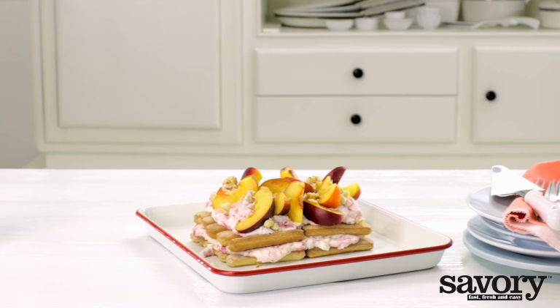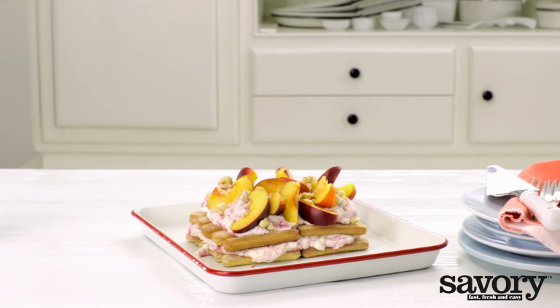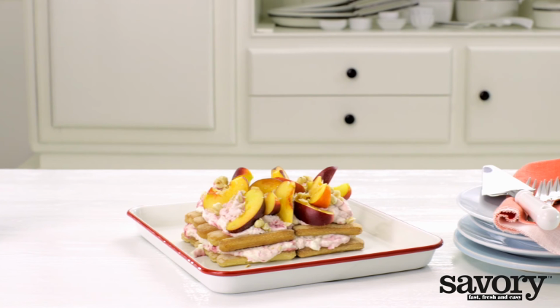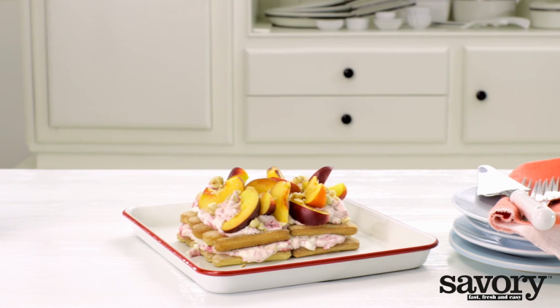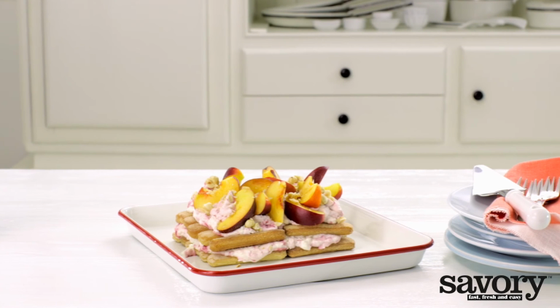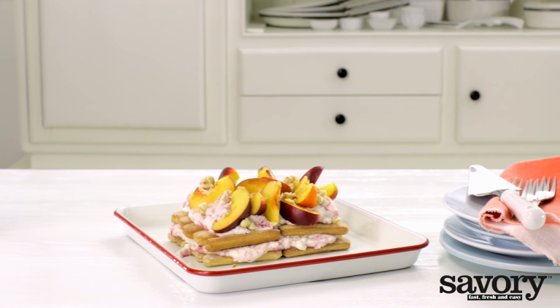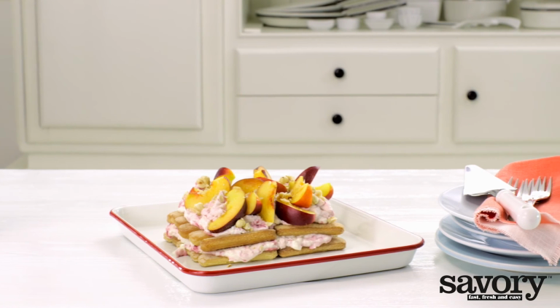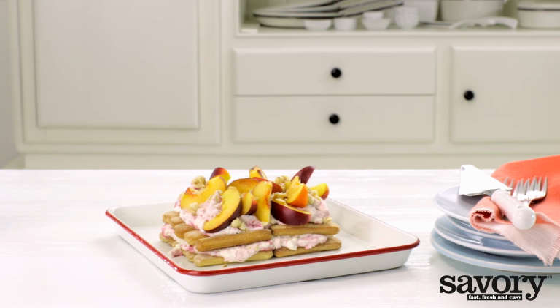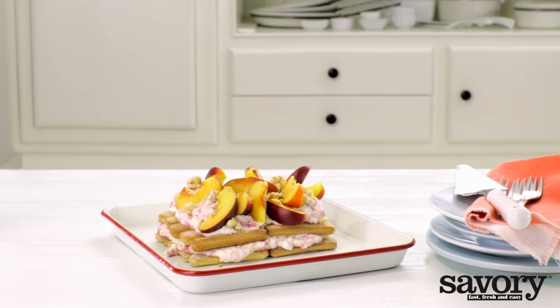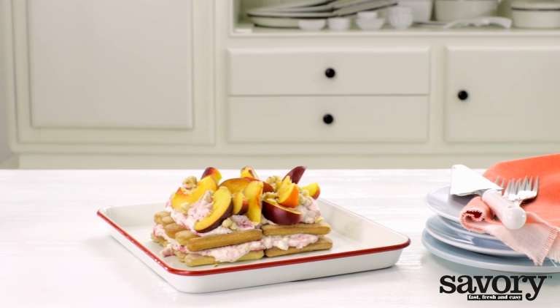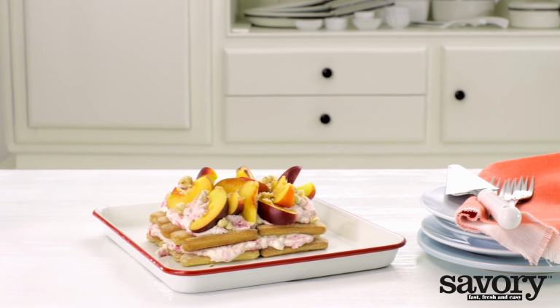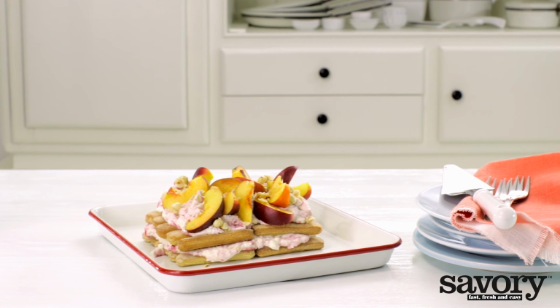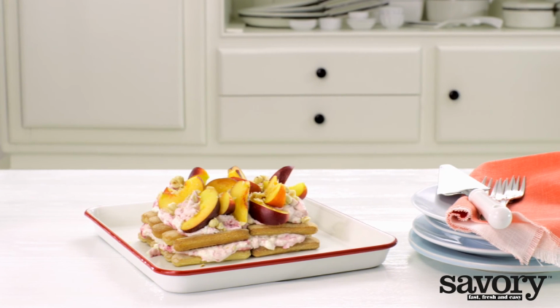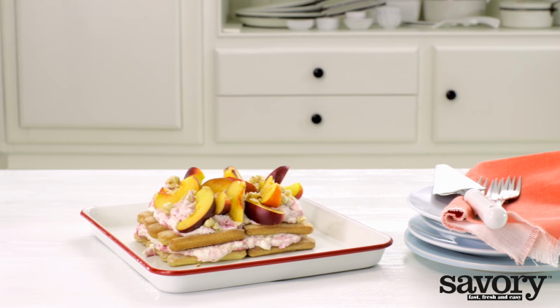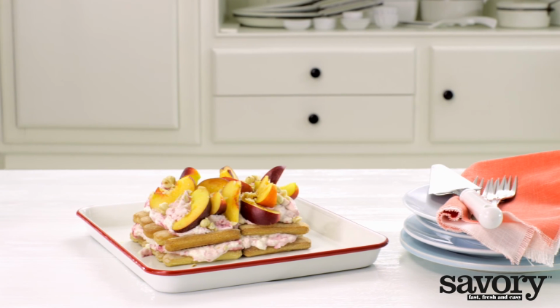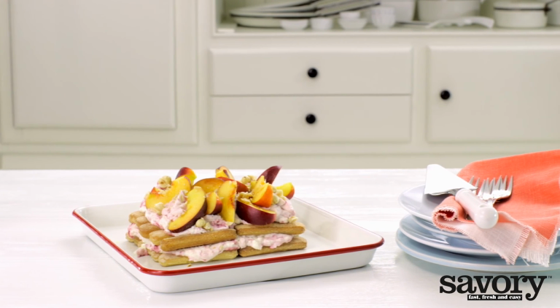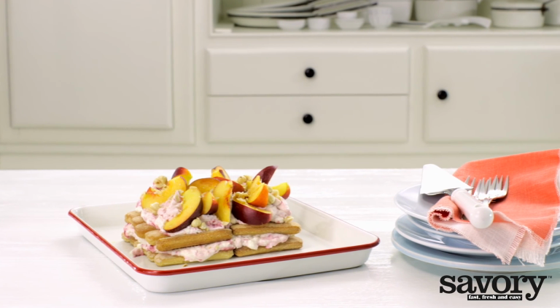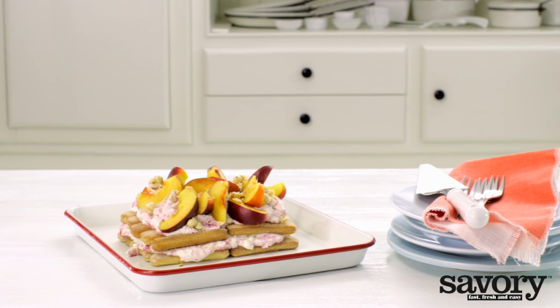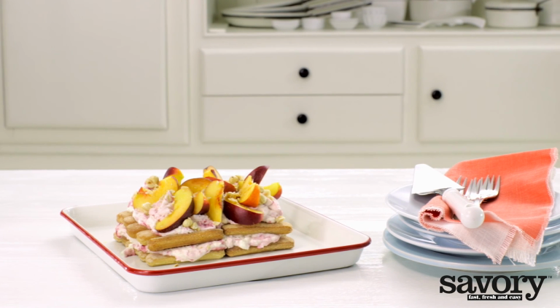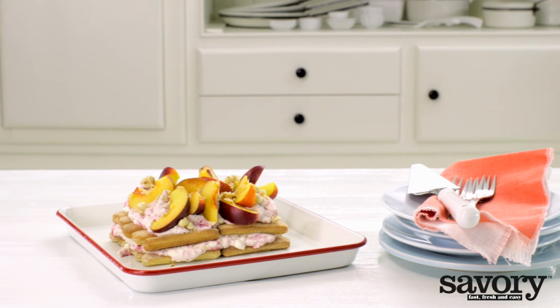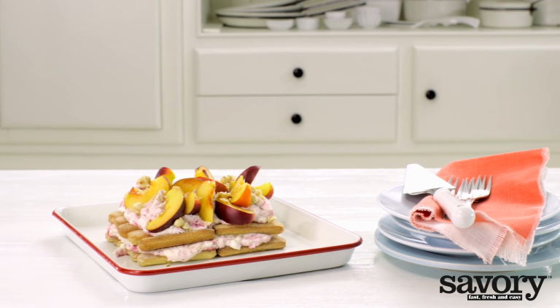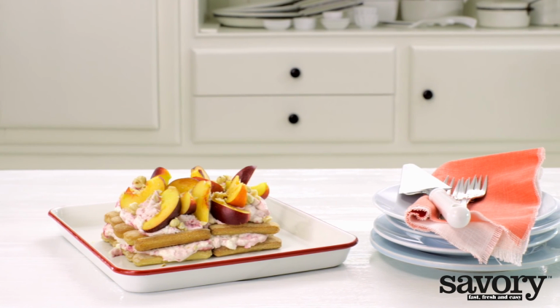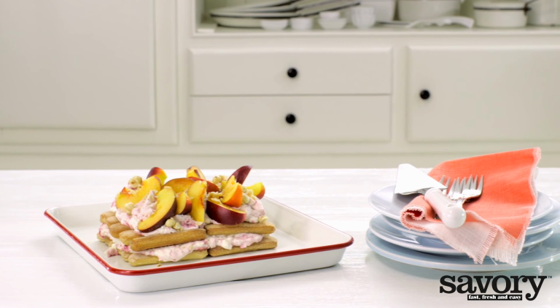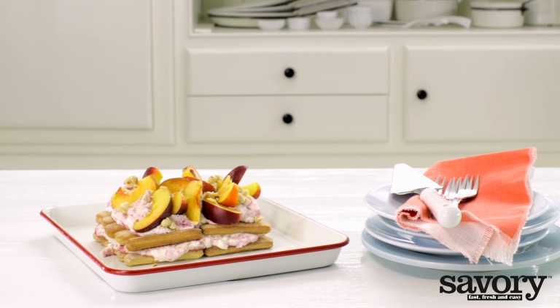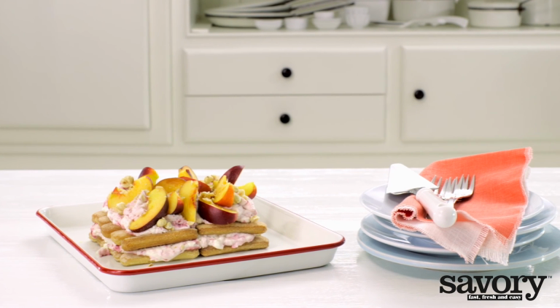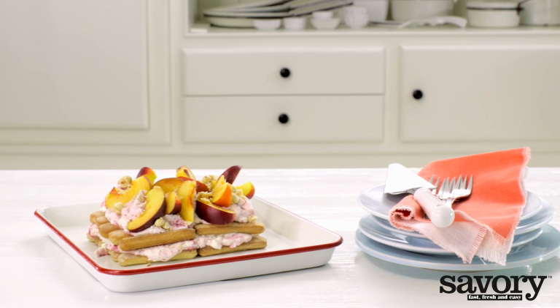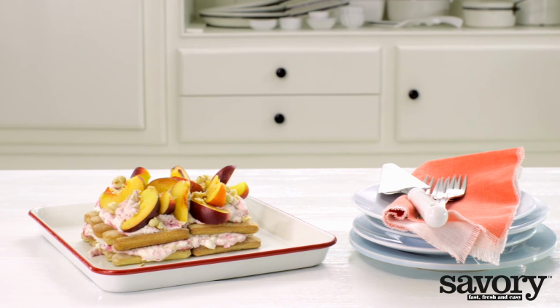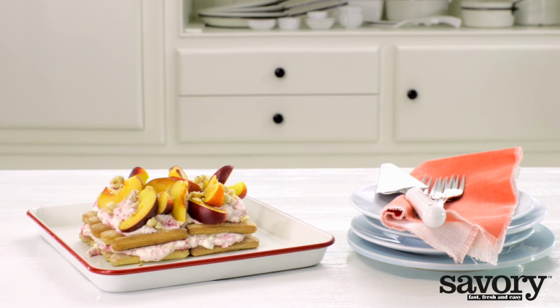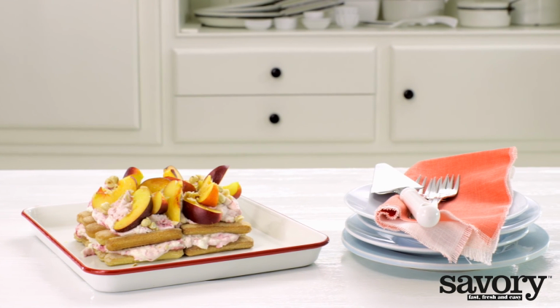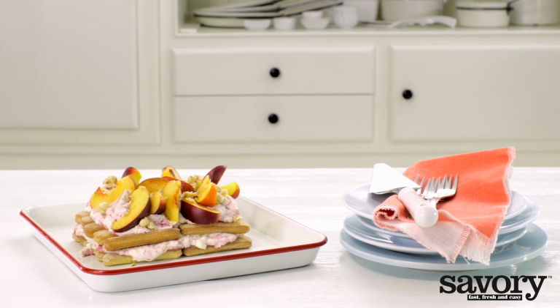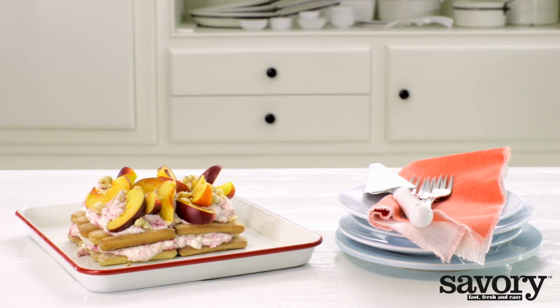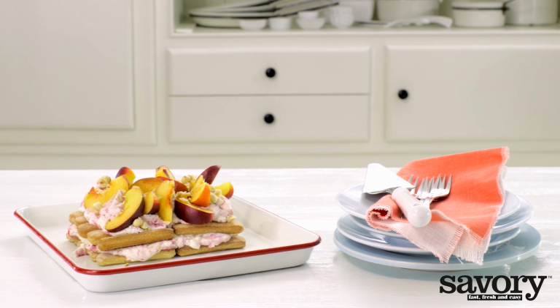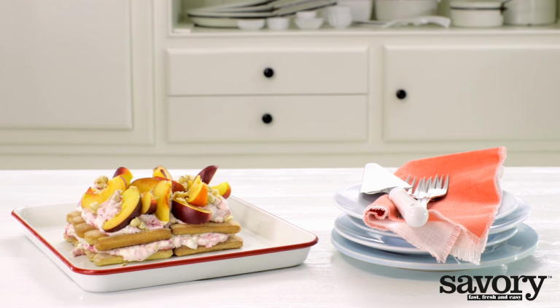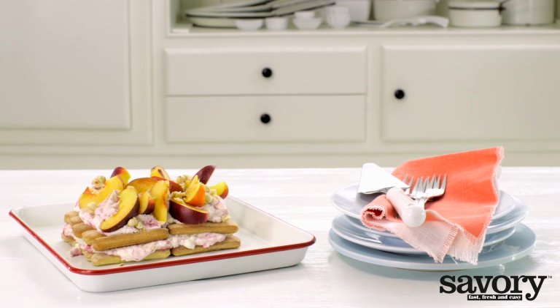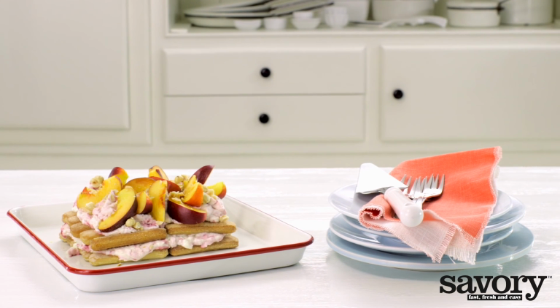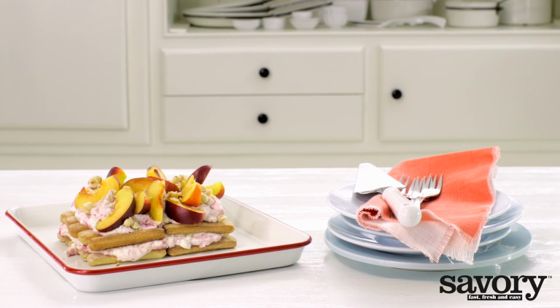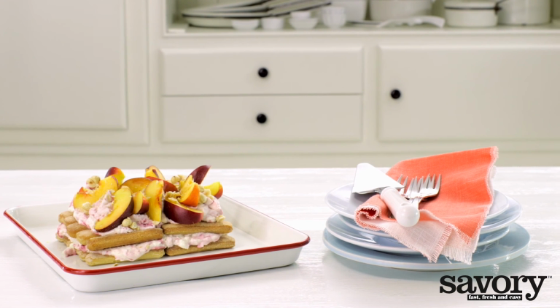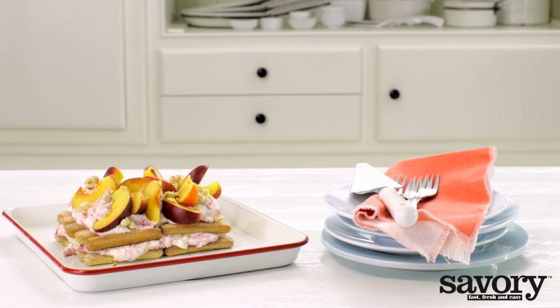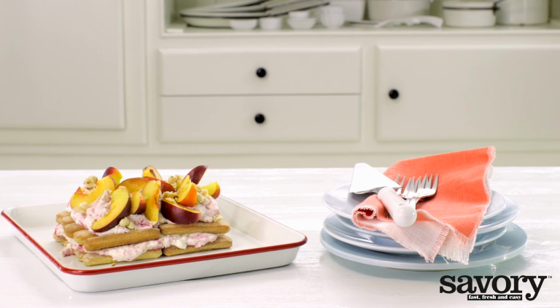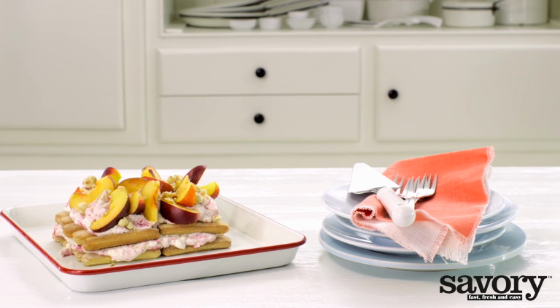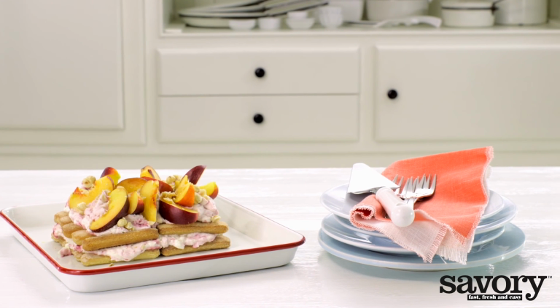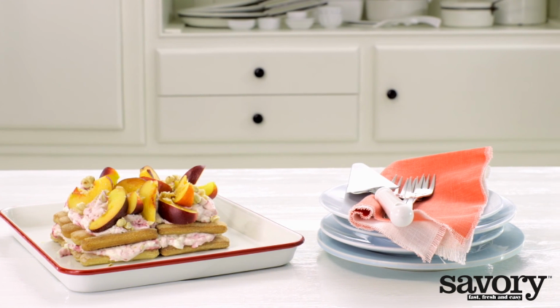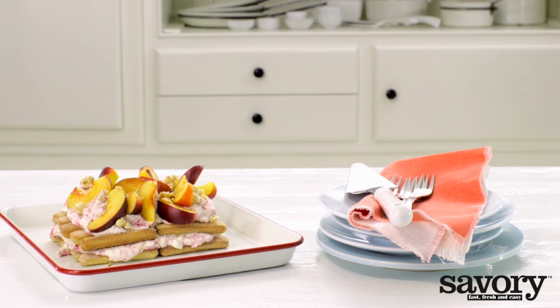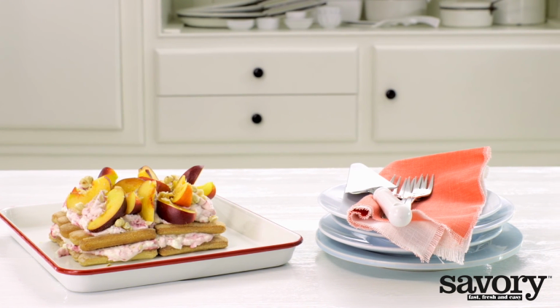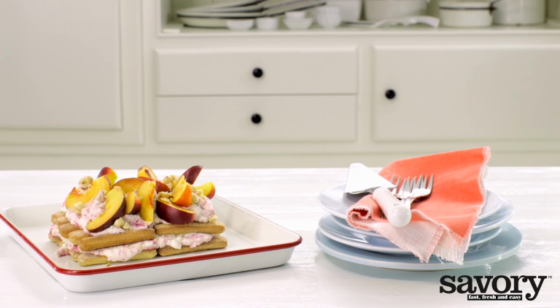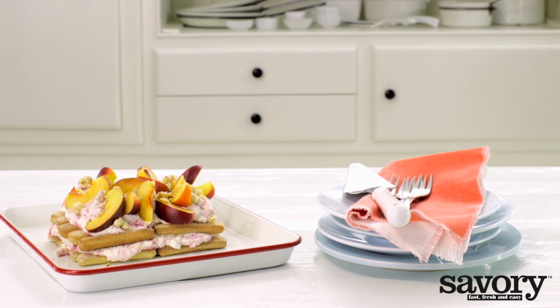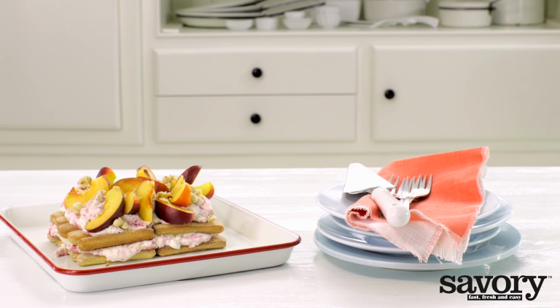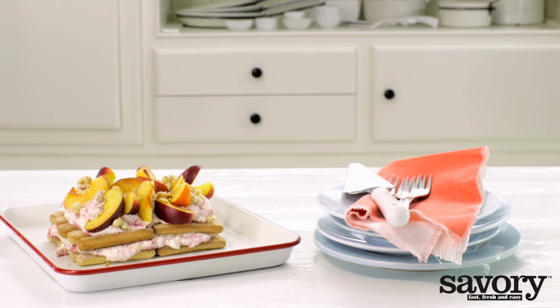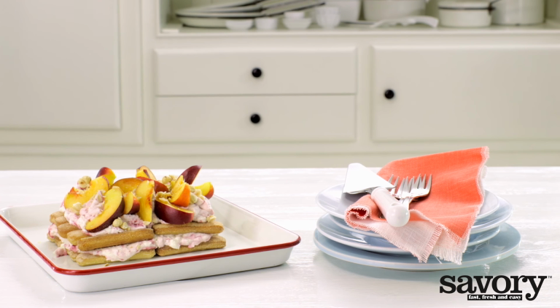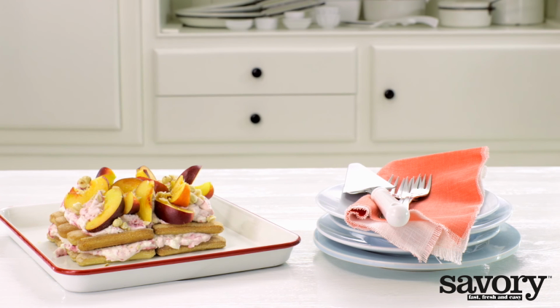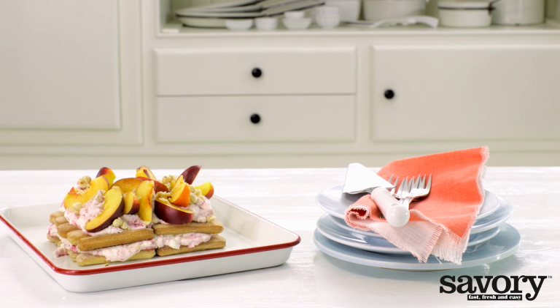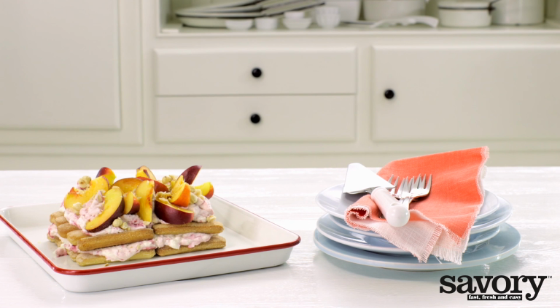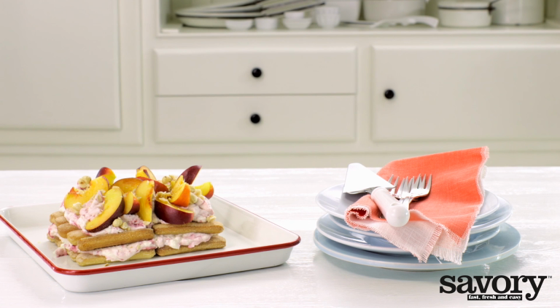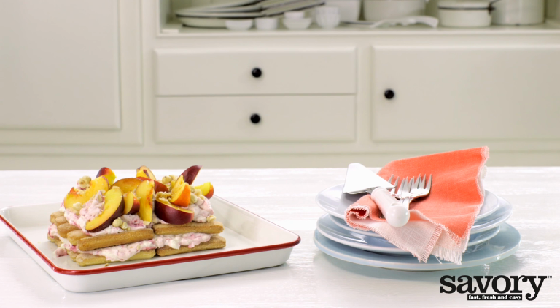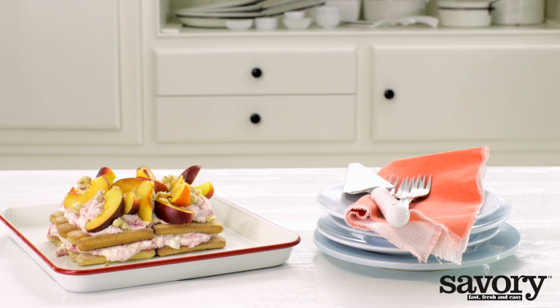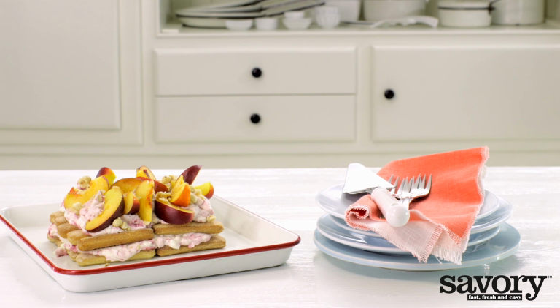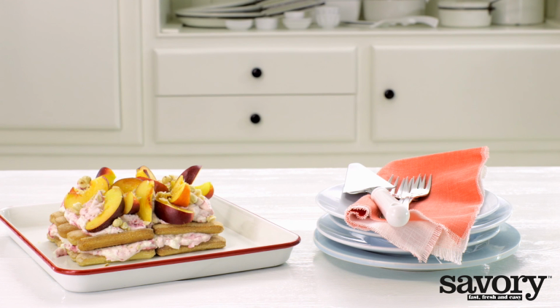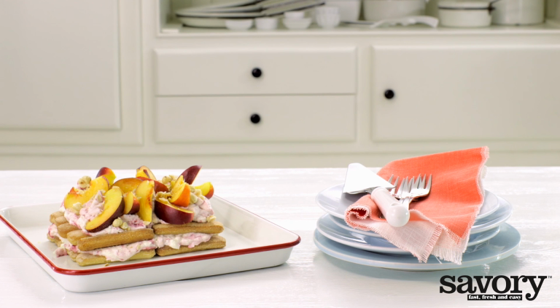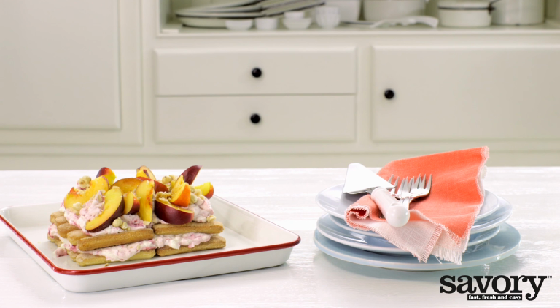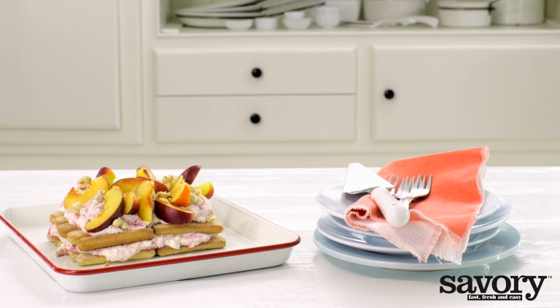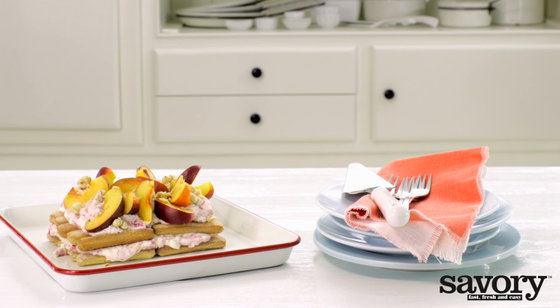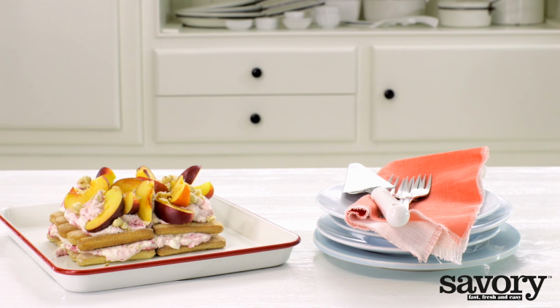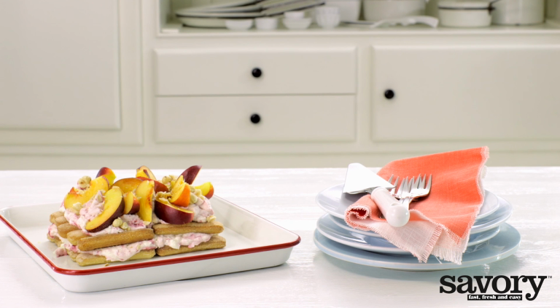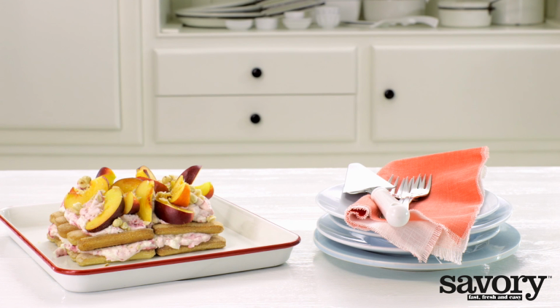Now, enjoy your tiramisu with nectarines and raspberries. Made the savory way!